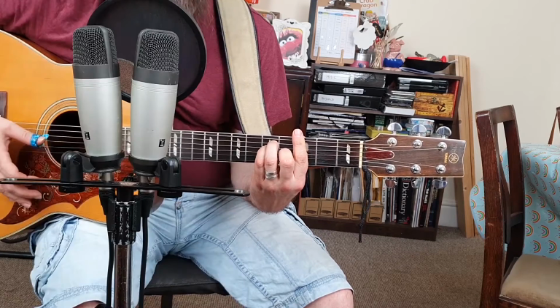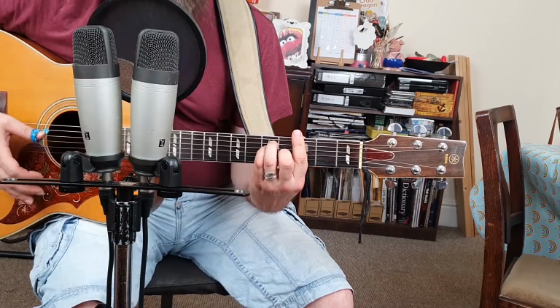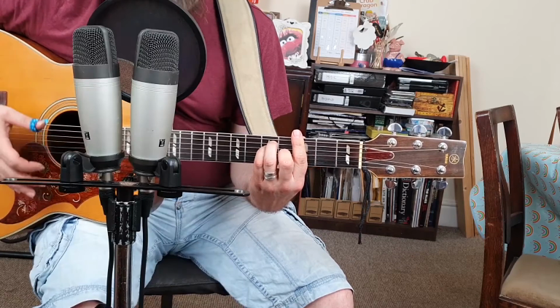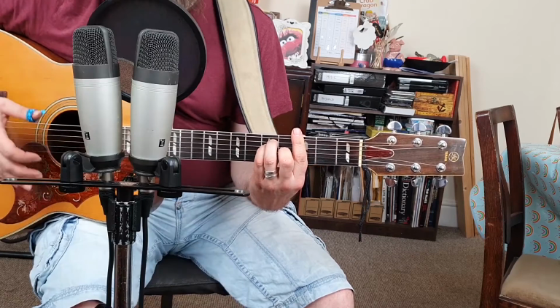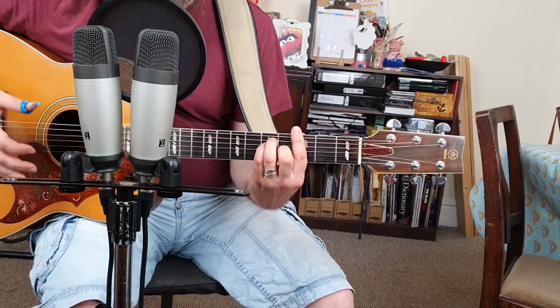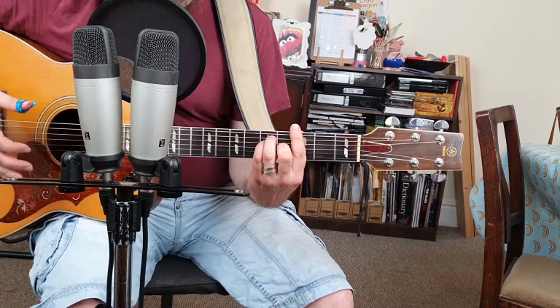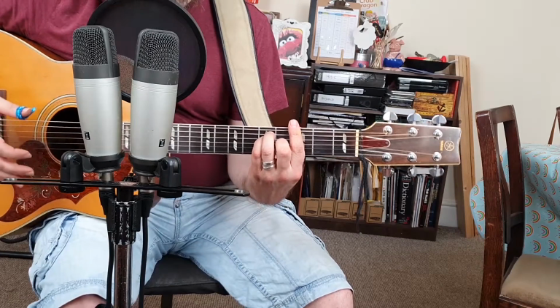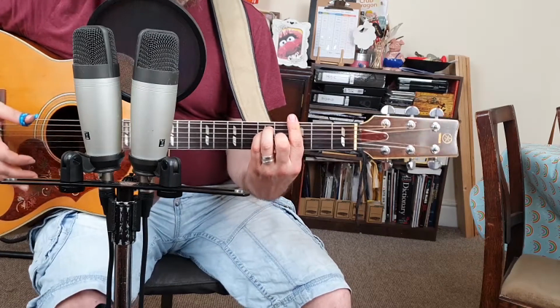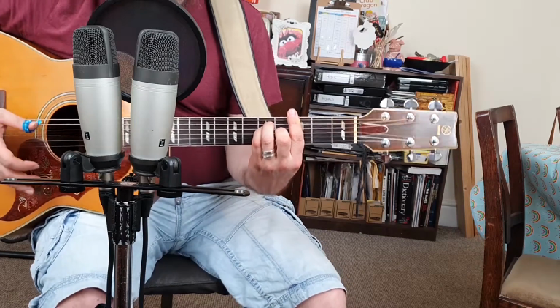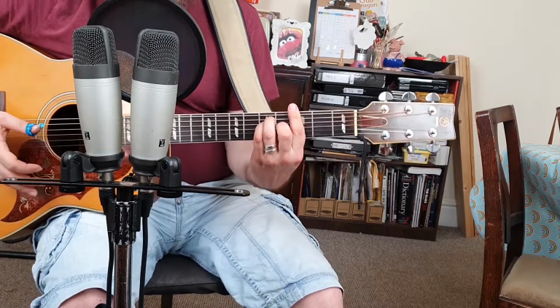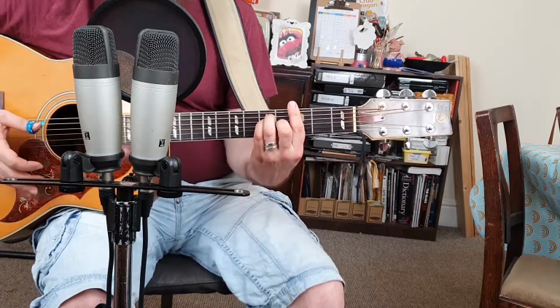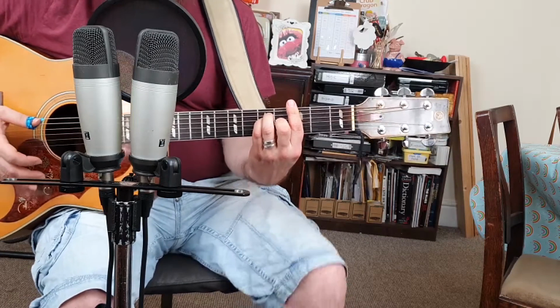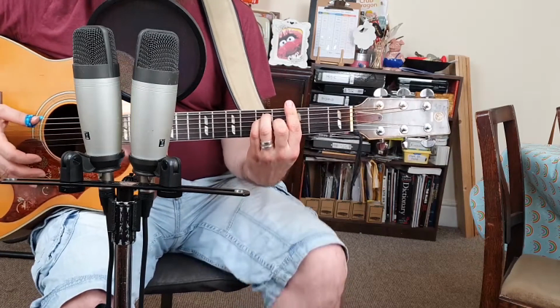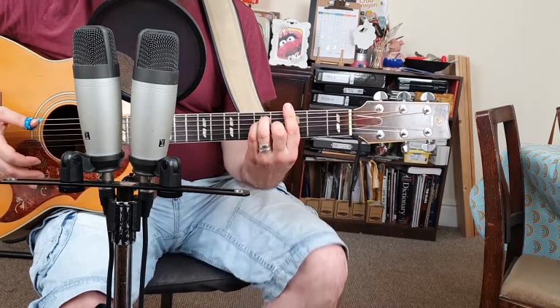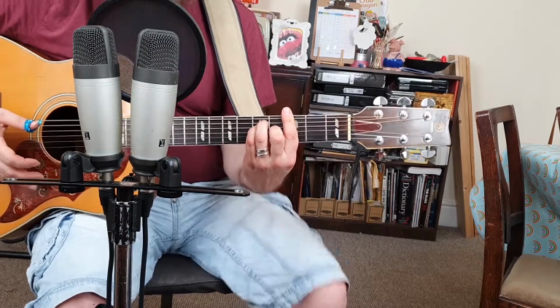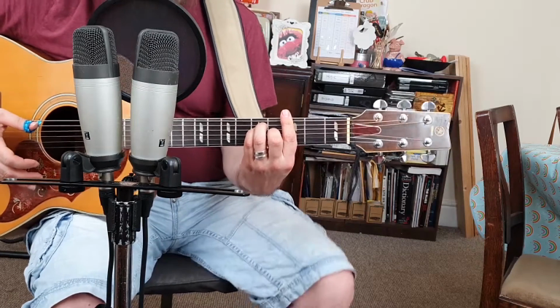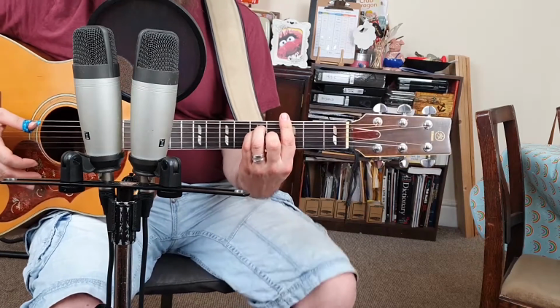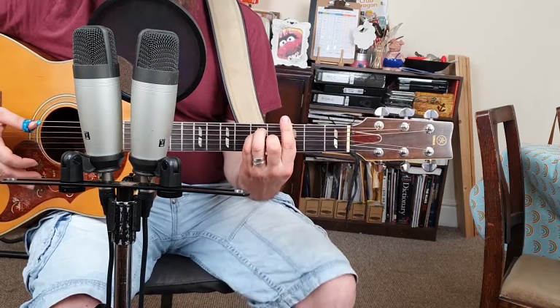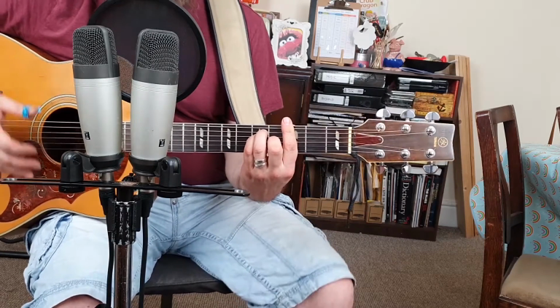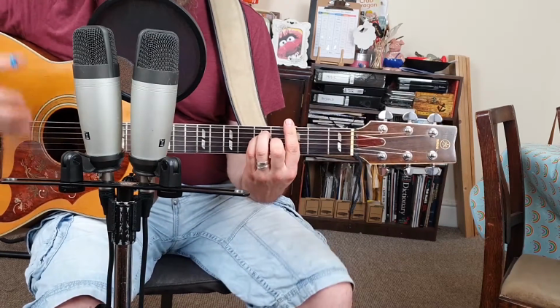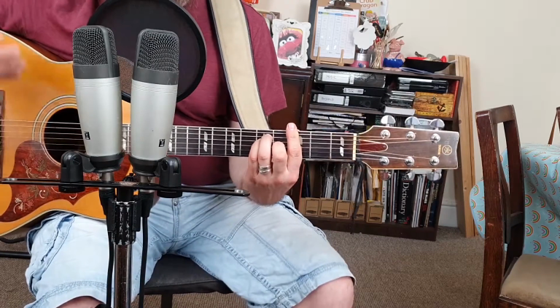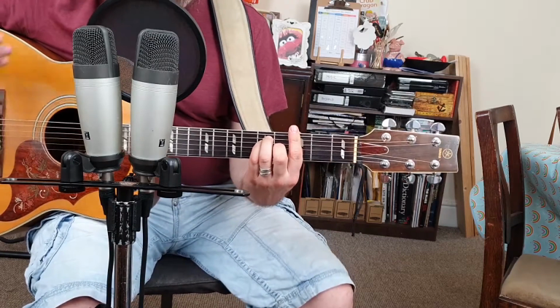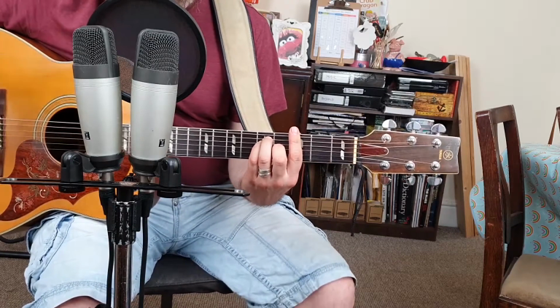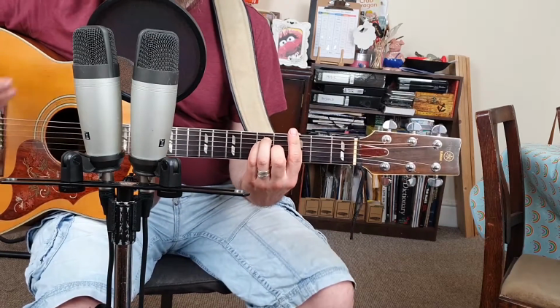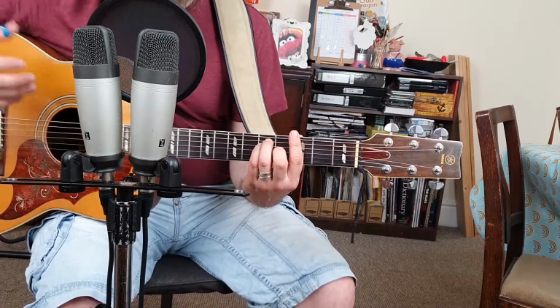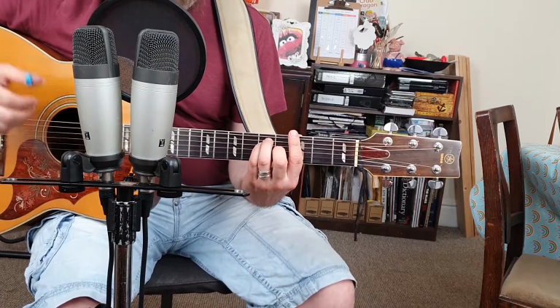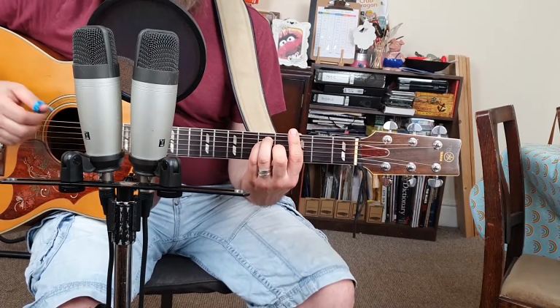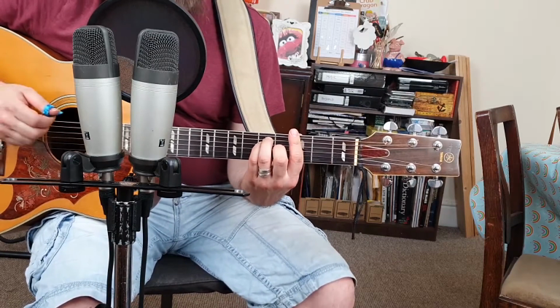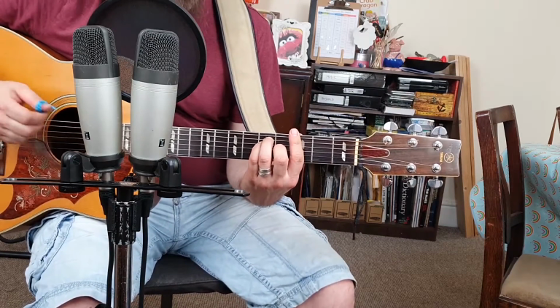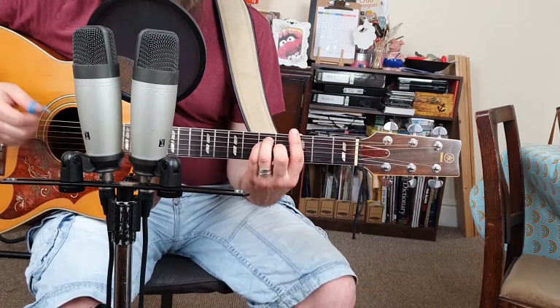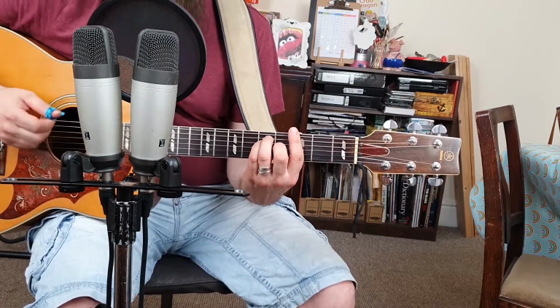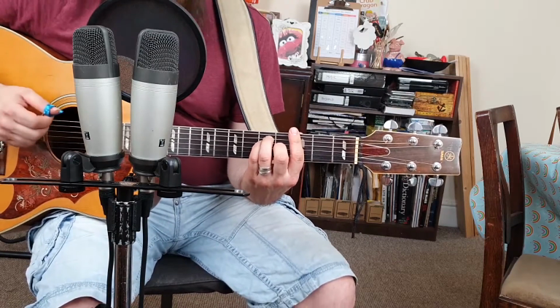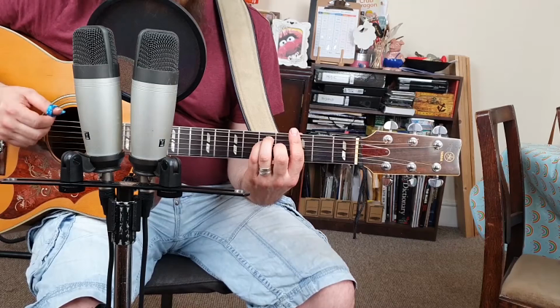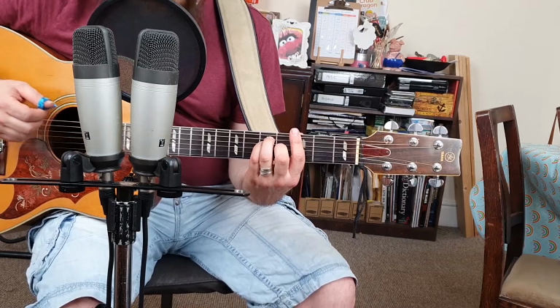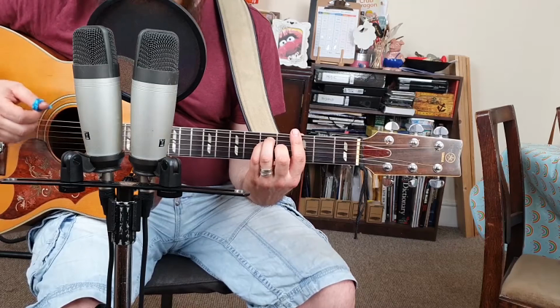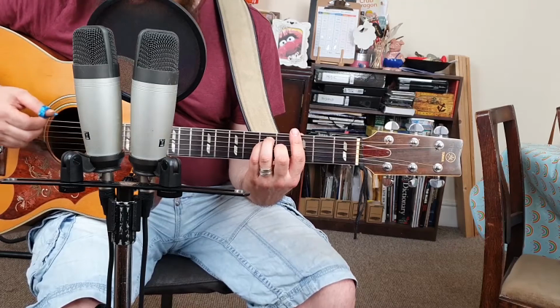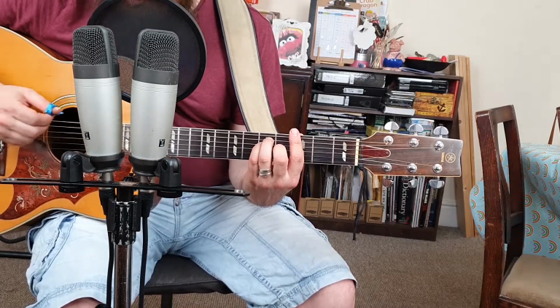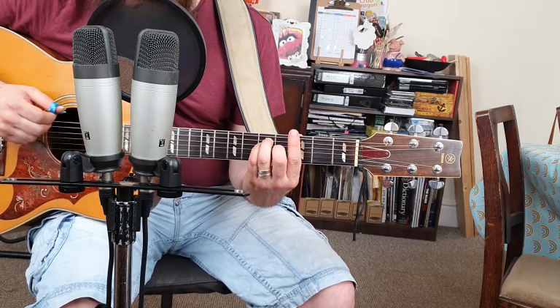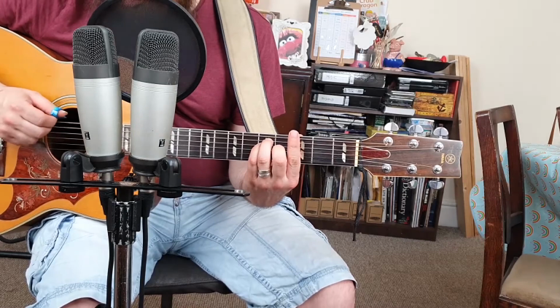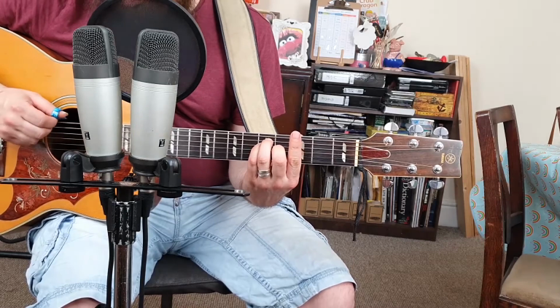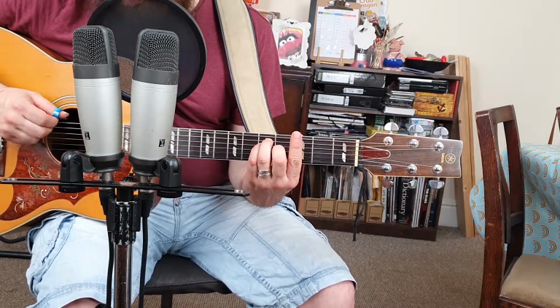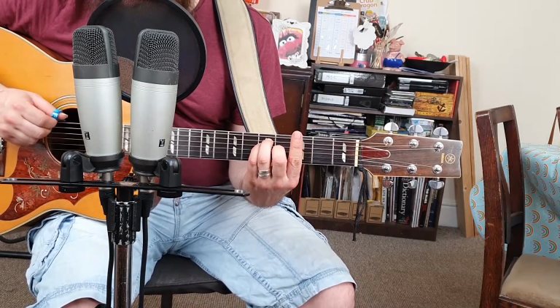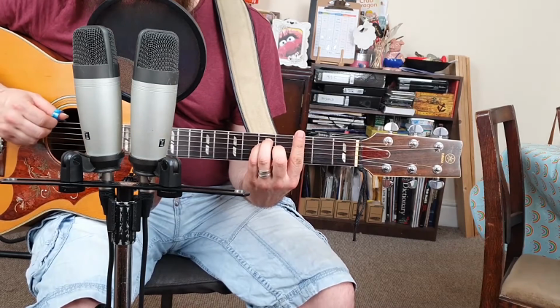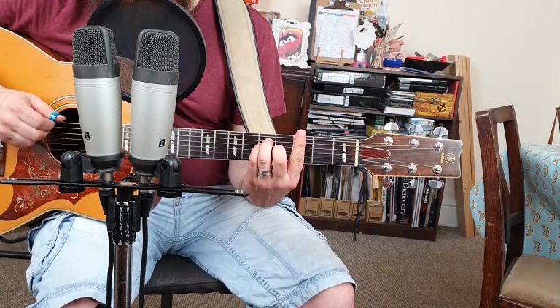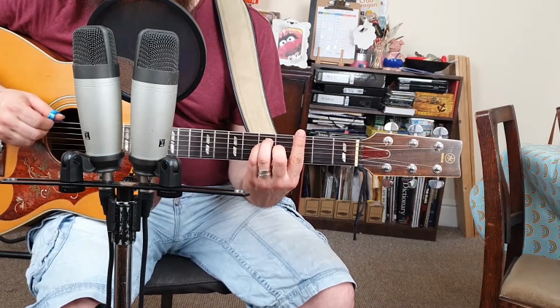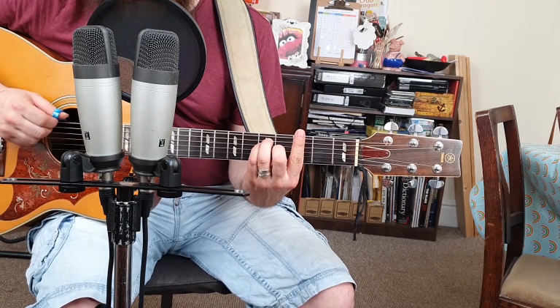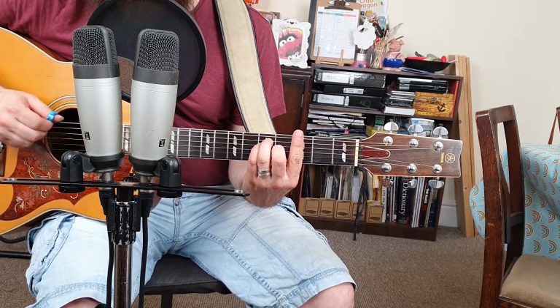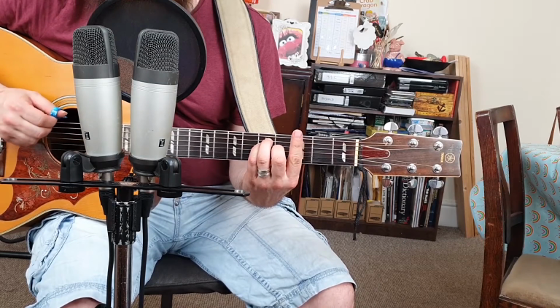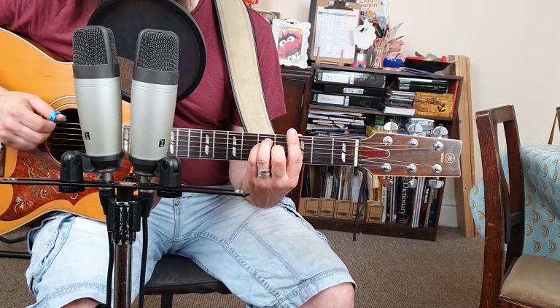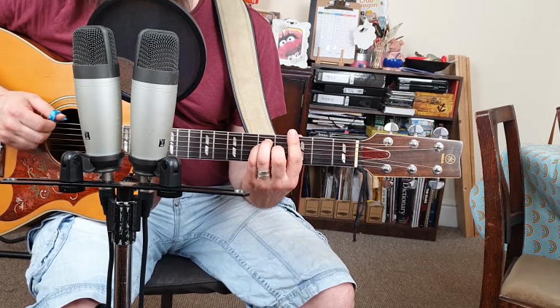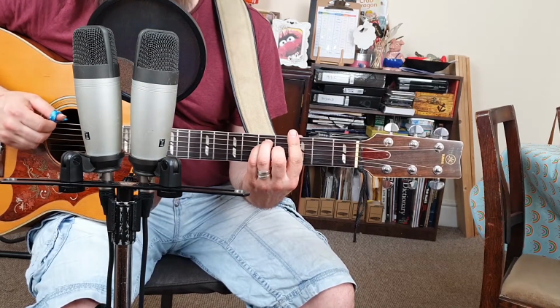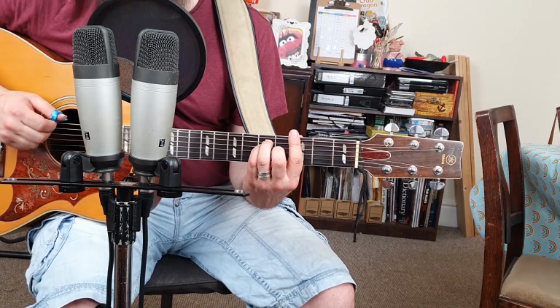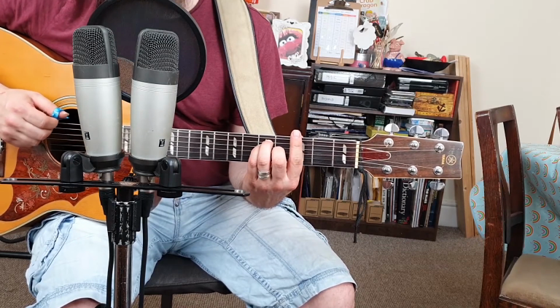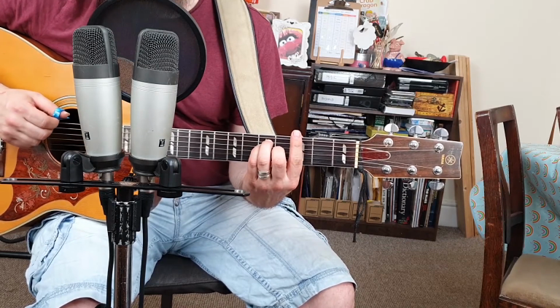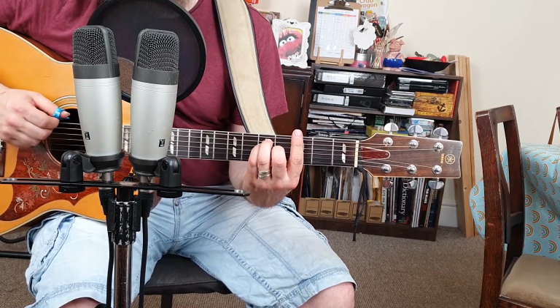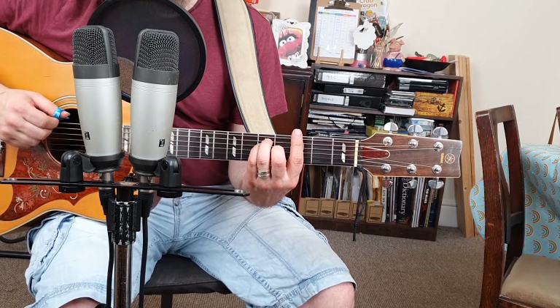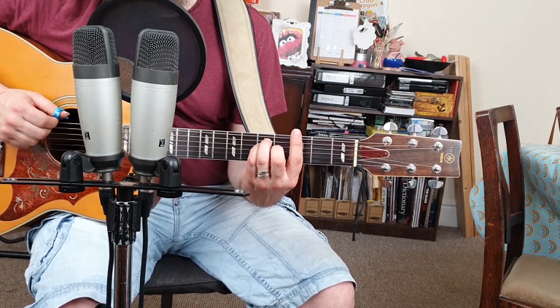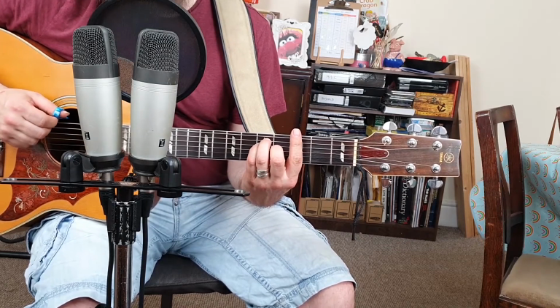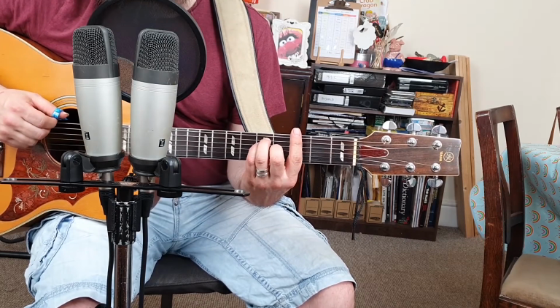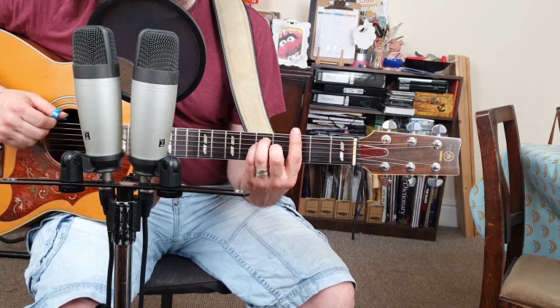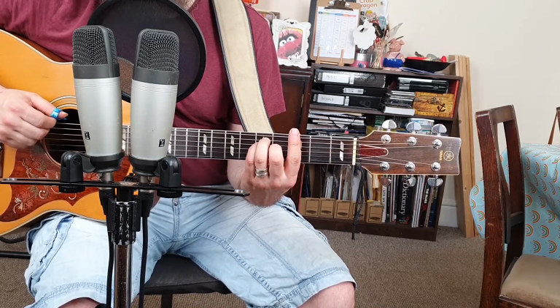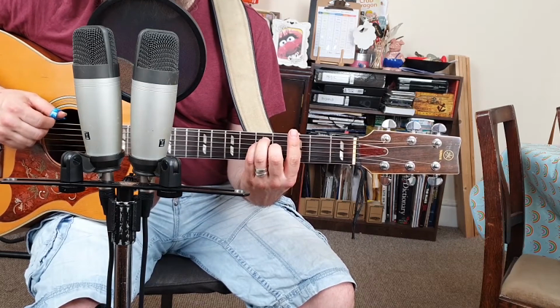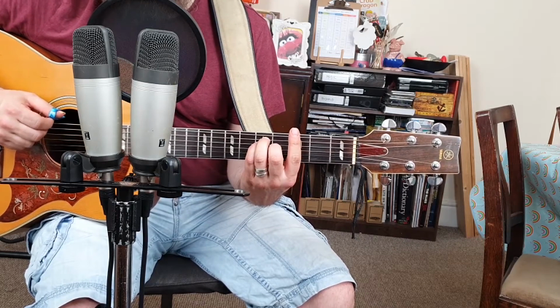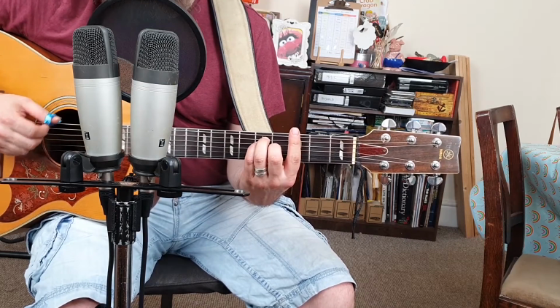This chord can move up and down the fretboard and always give you the major chord based on the note you're playing on the low E string.